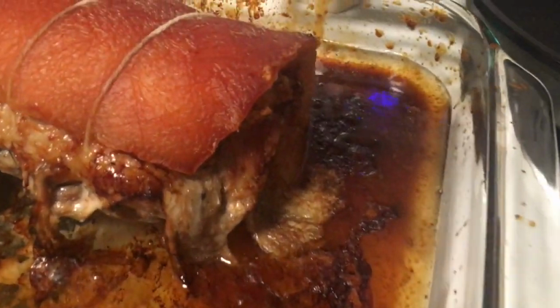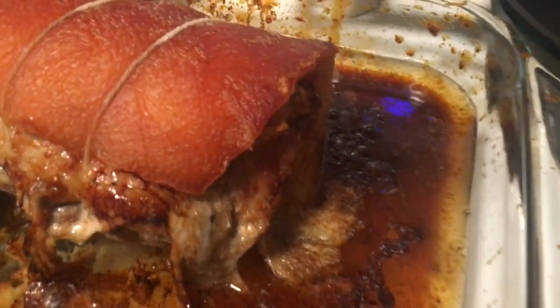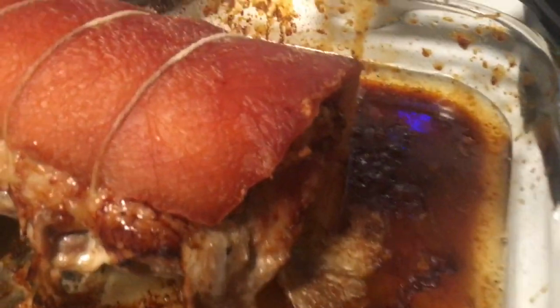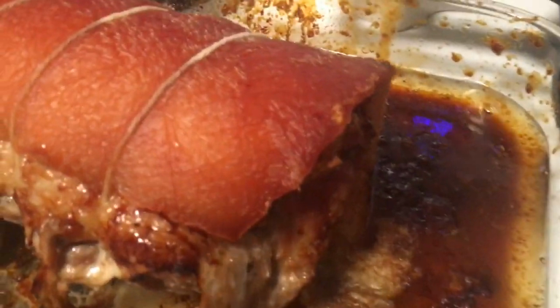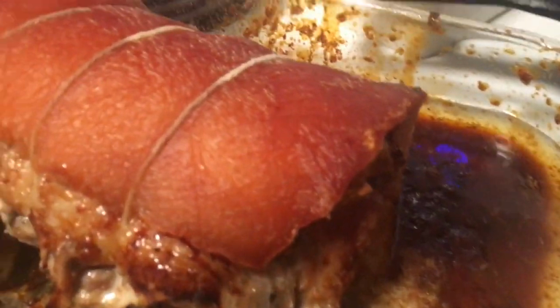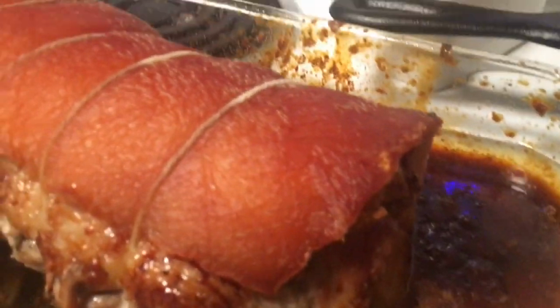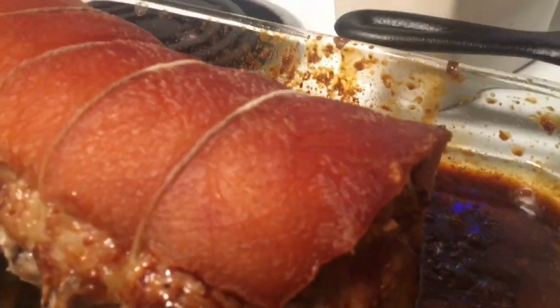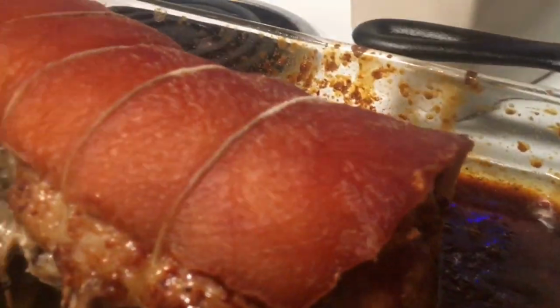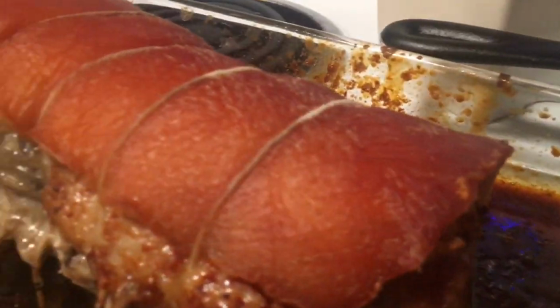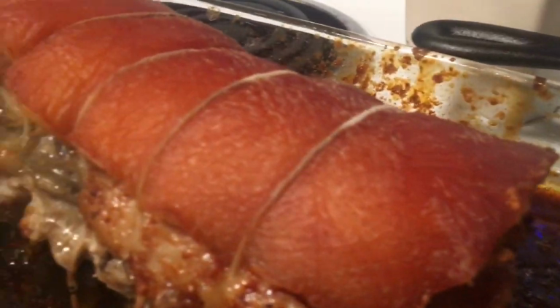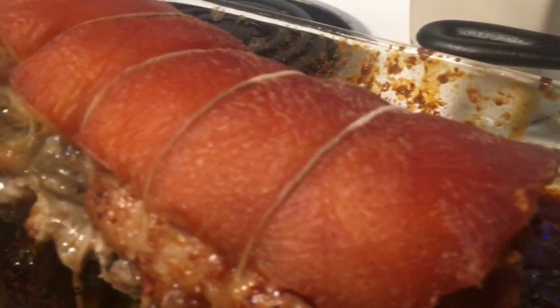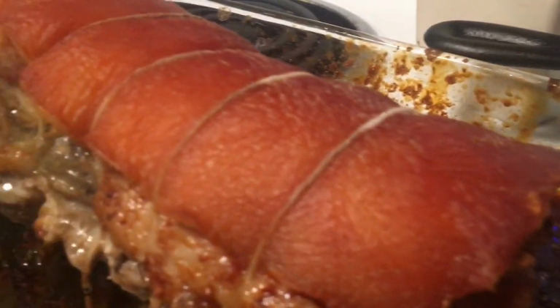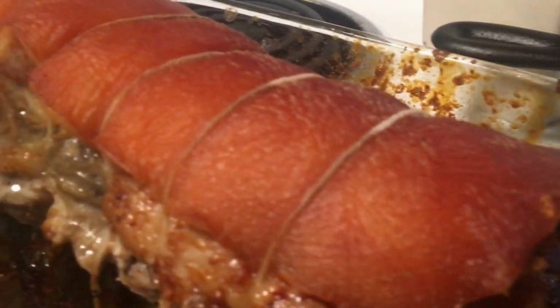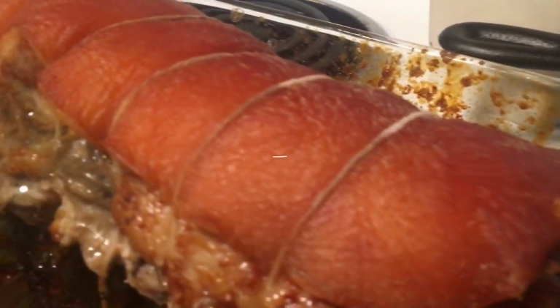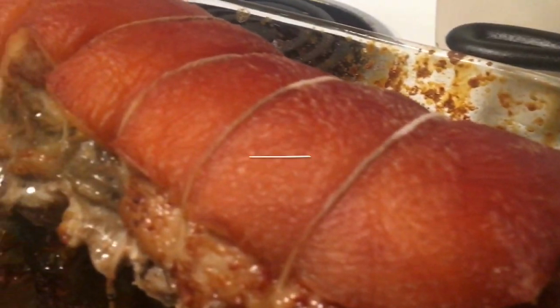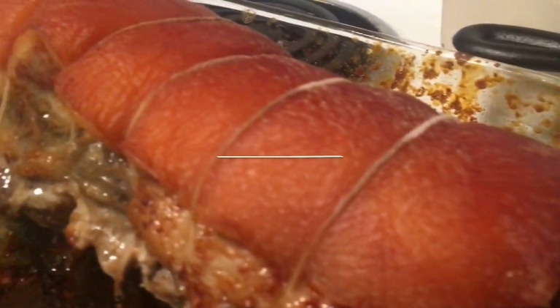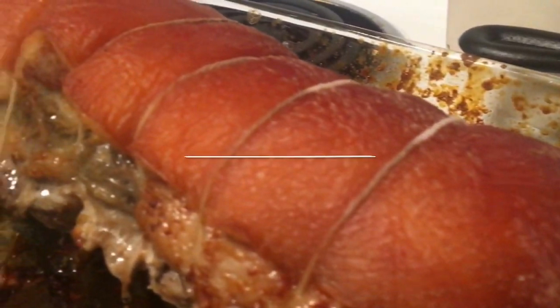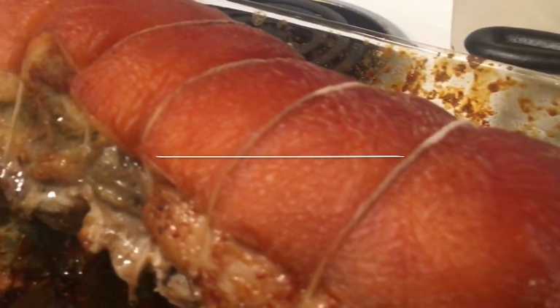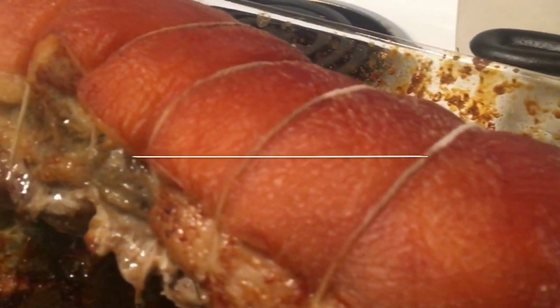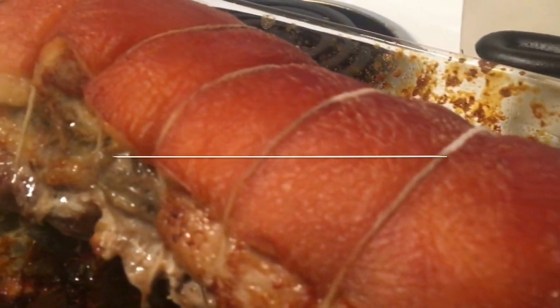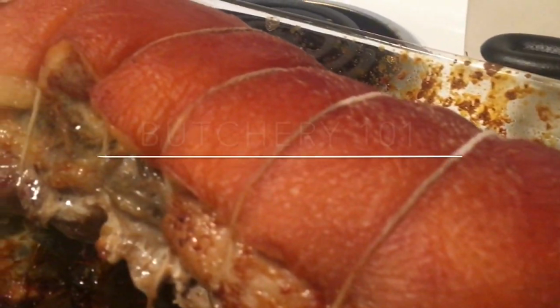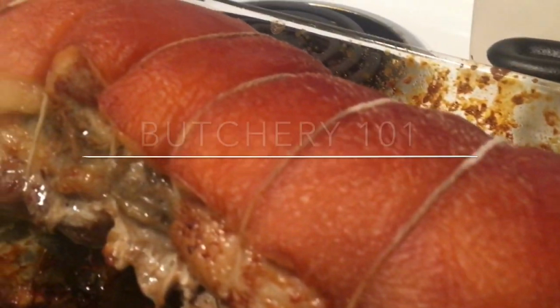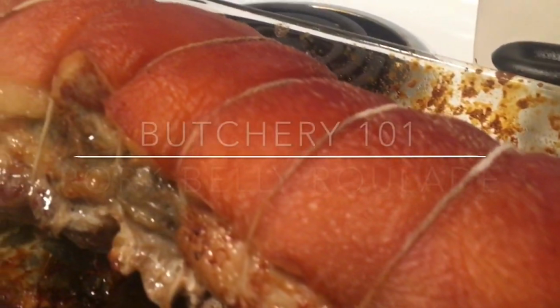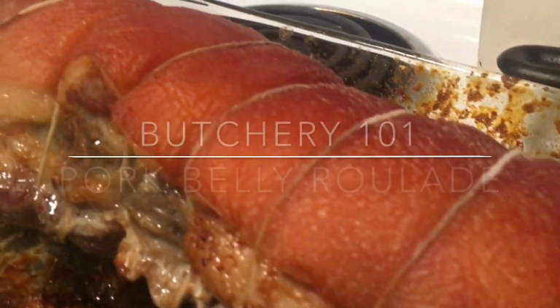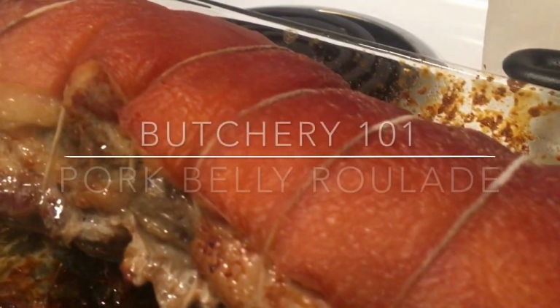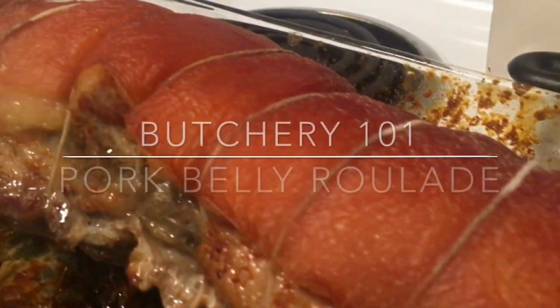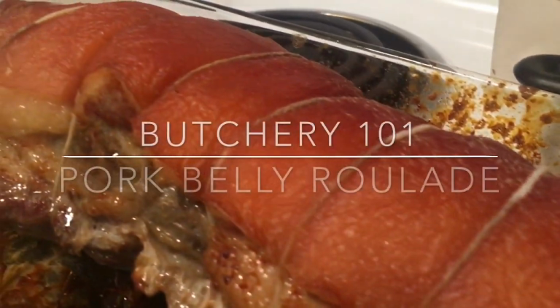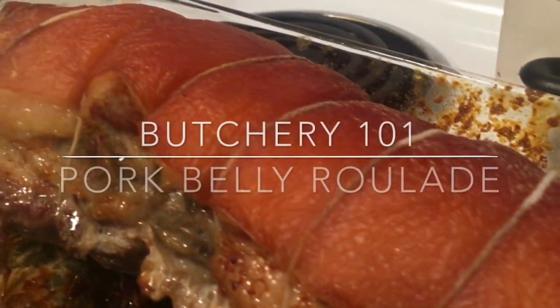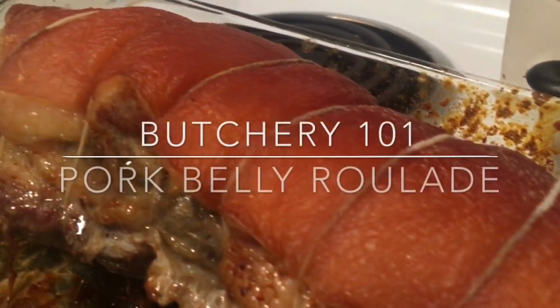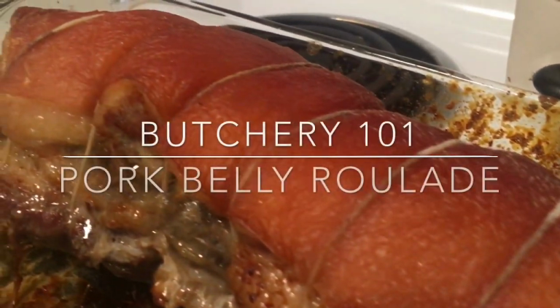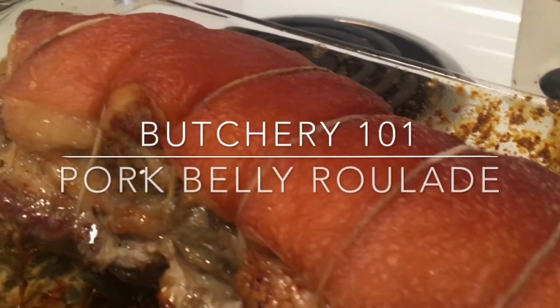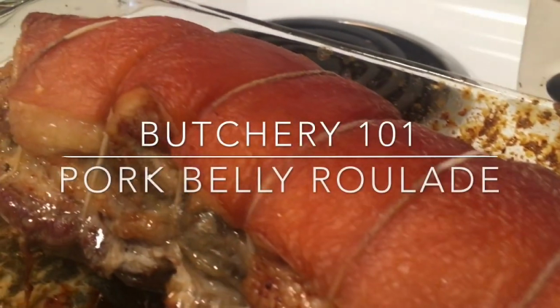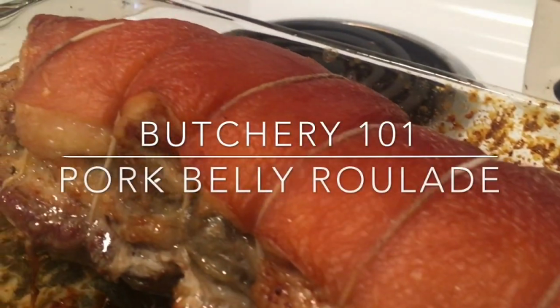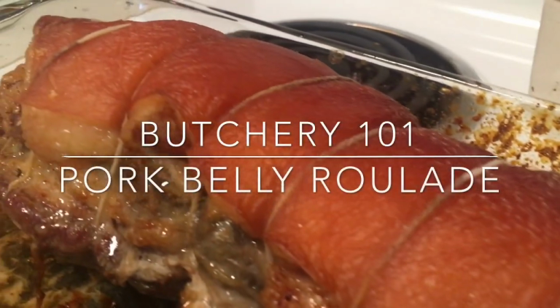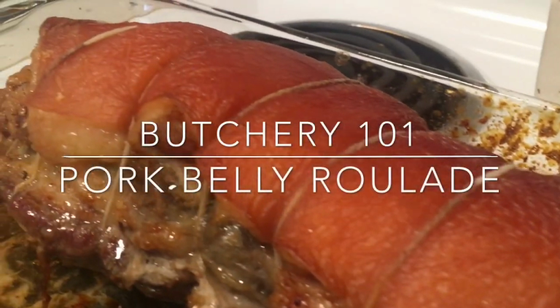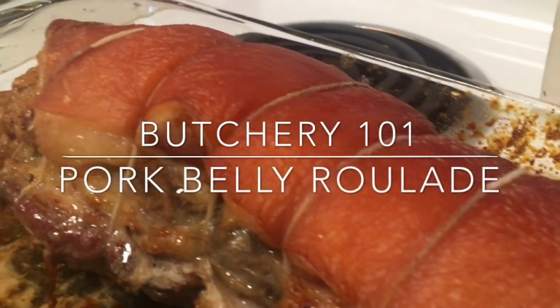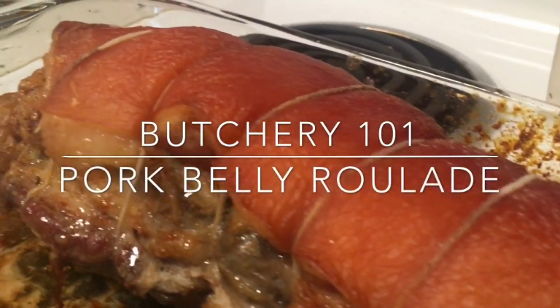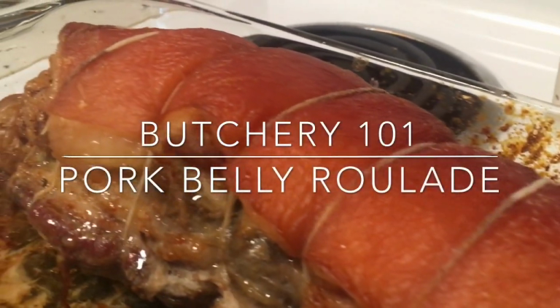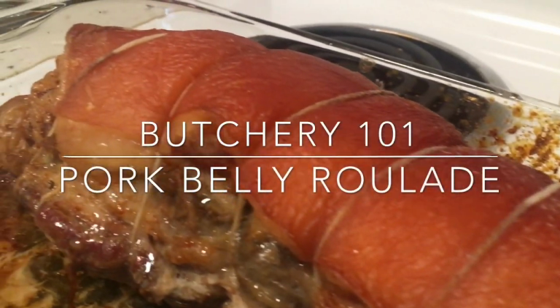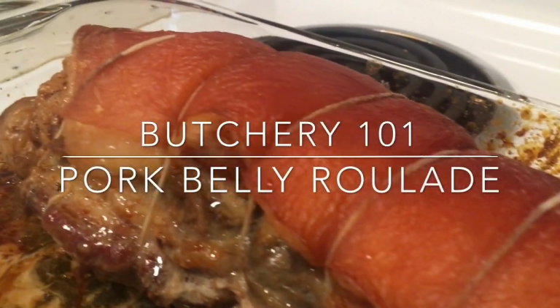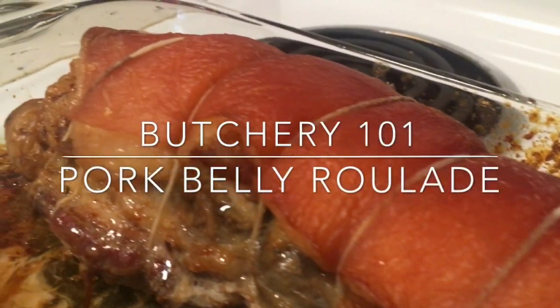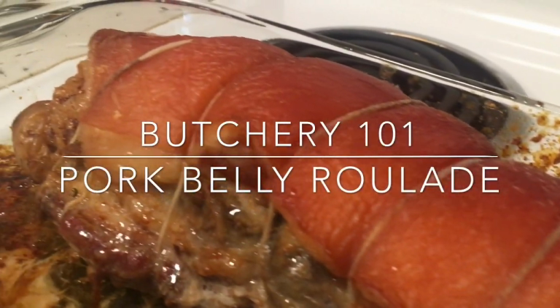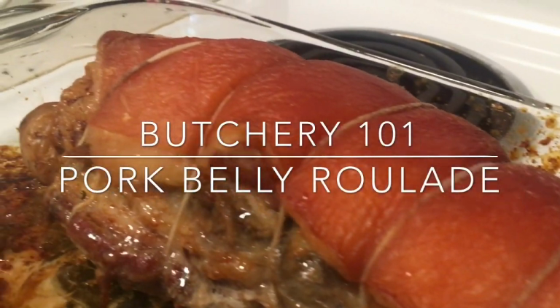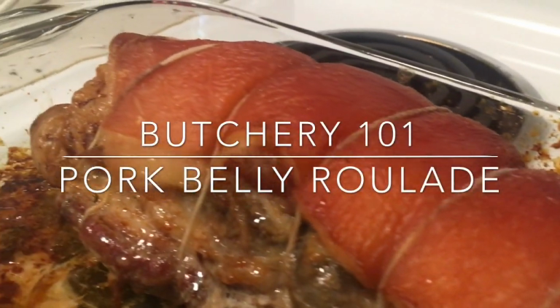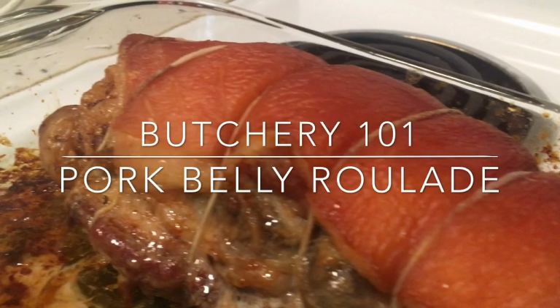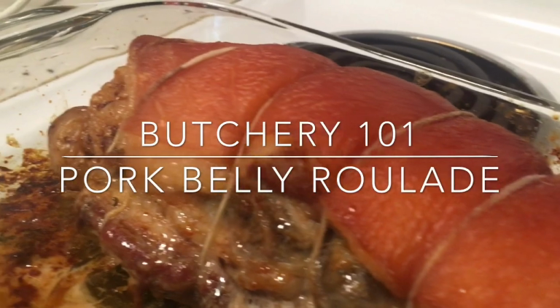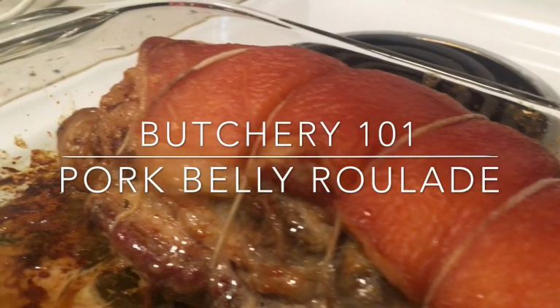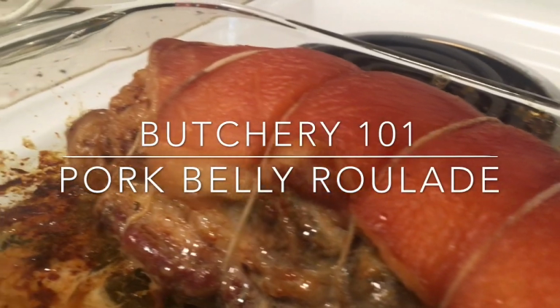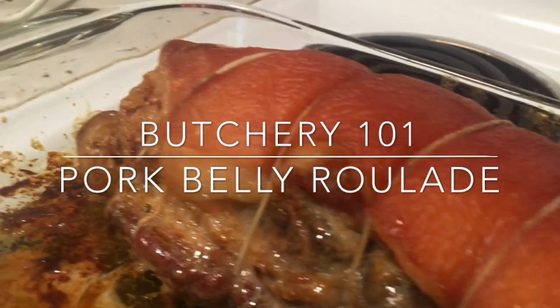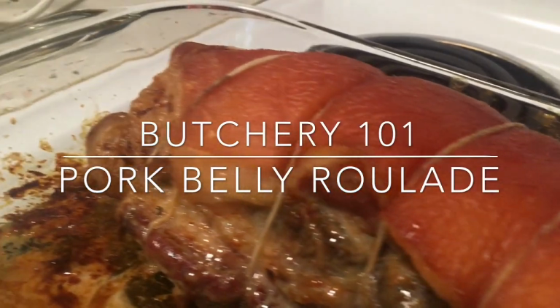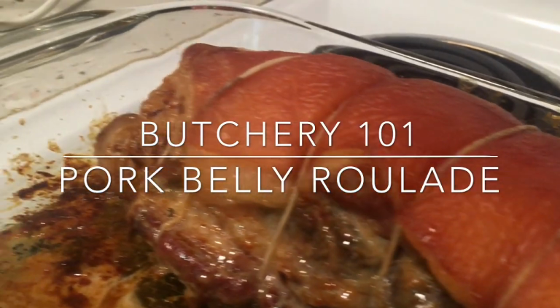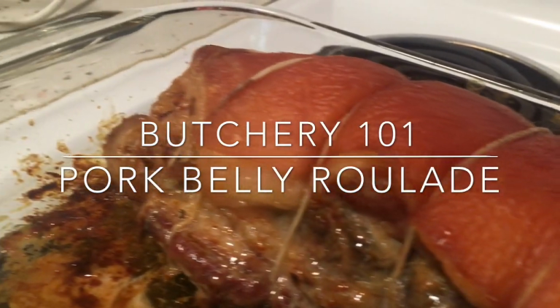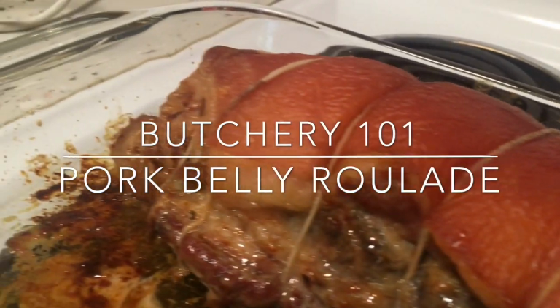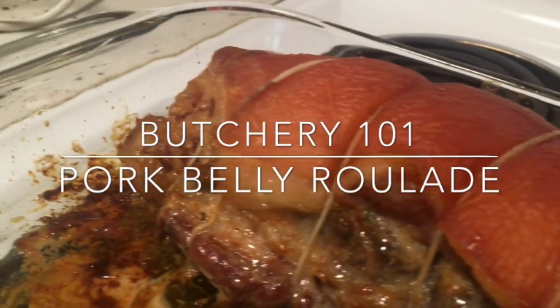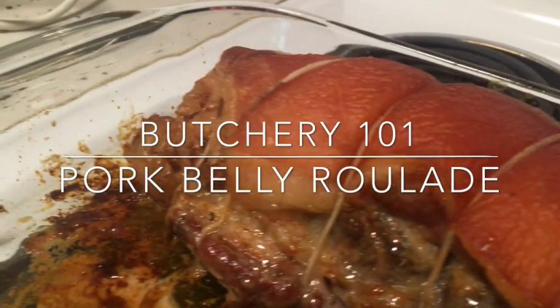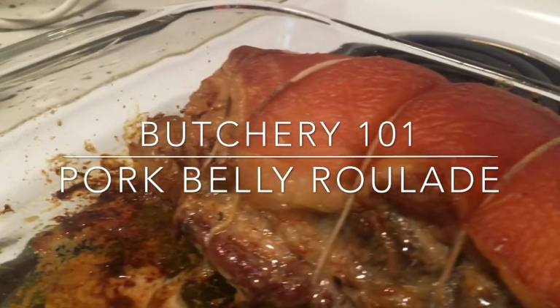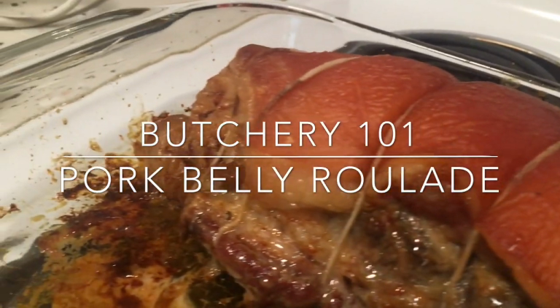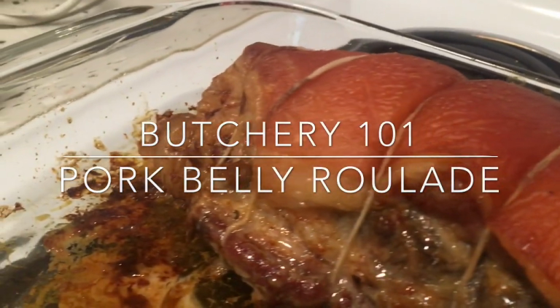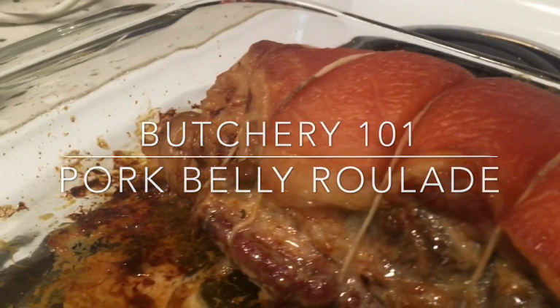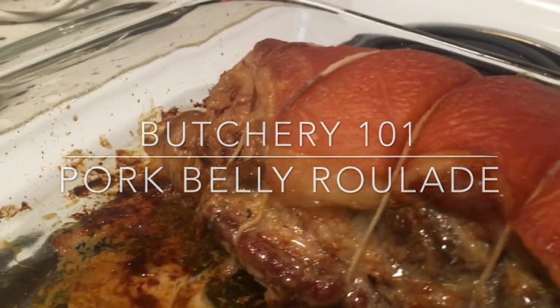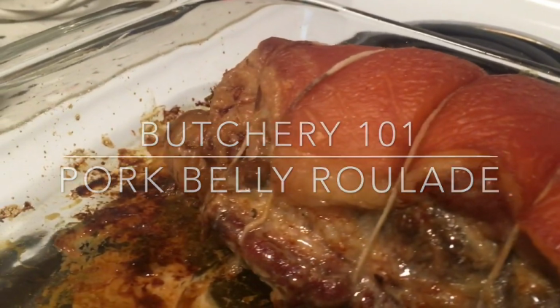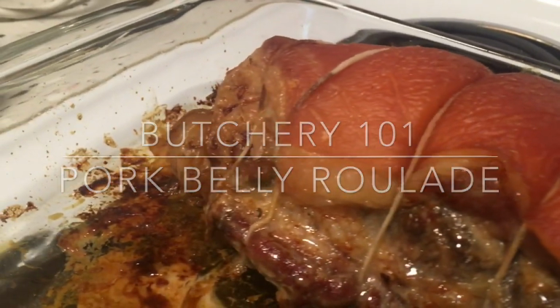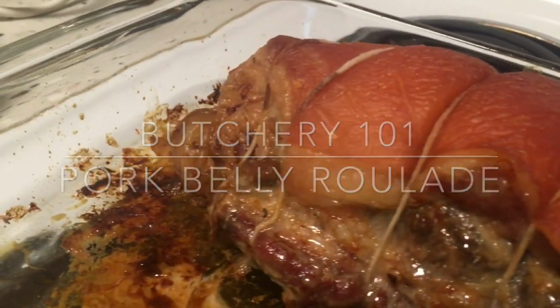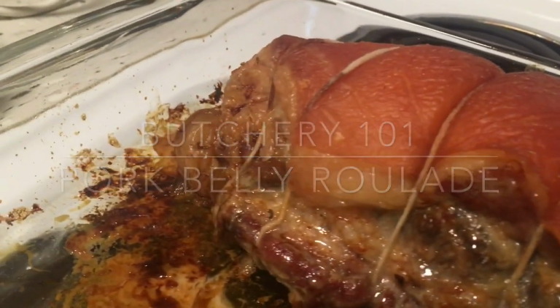Hi everyone and welcome to Butchery 101. Today I'll be making a stuffed pork belly roulade.